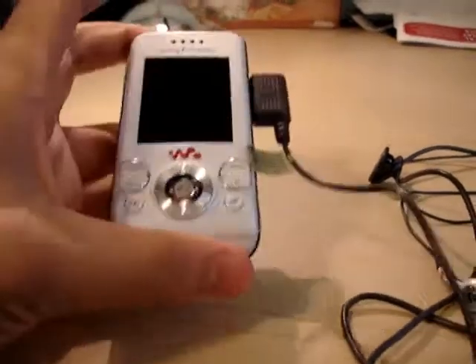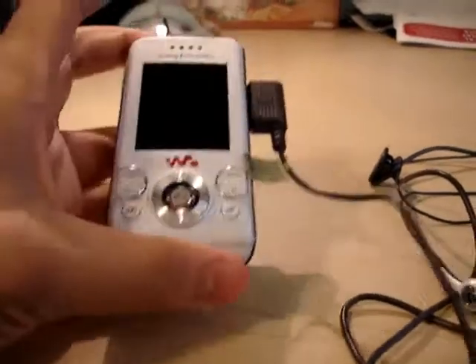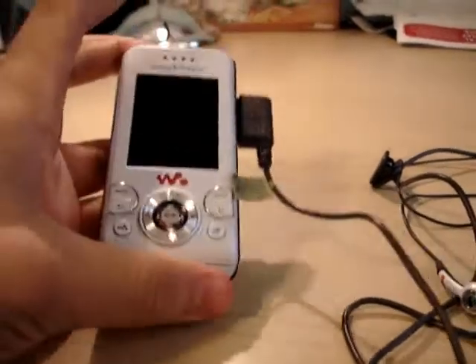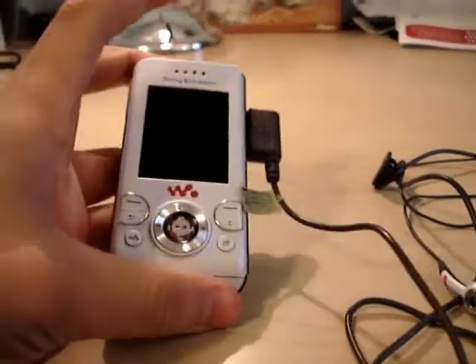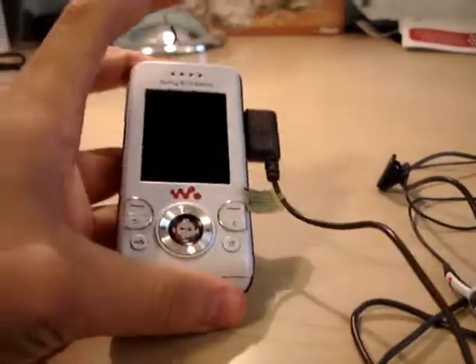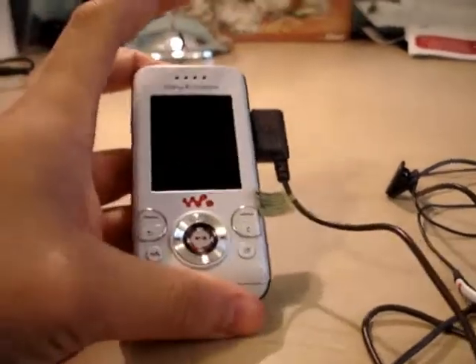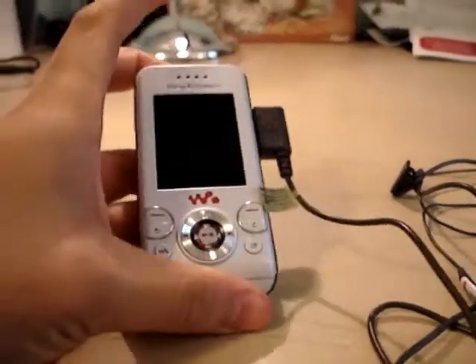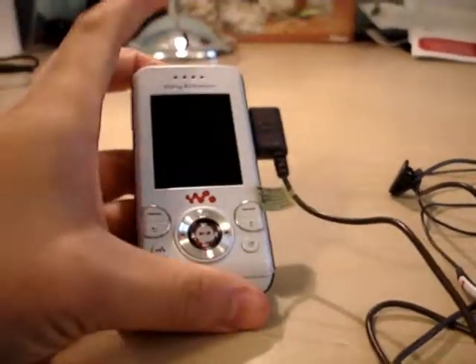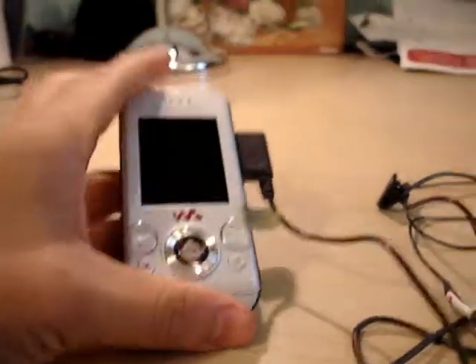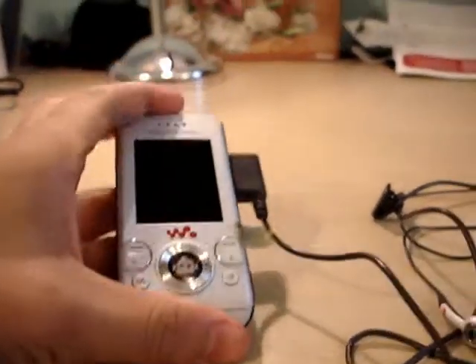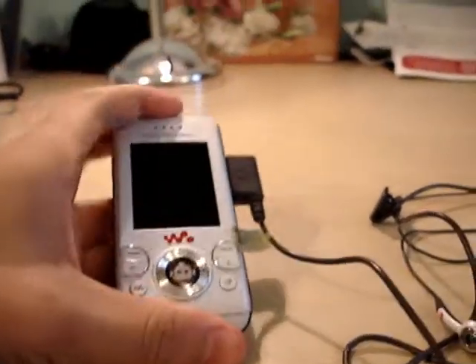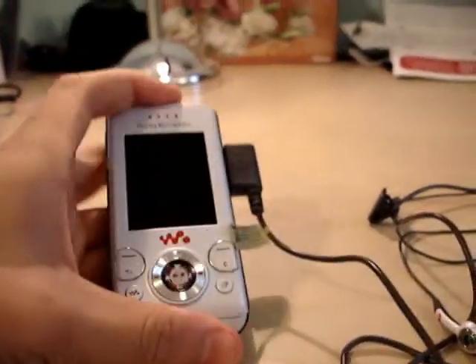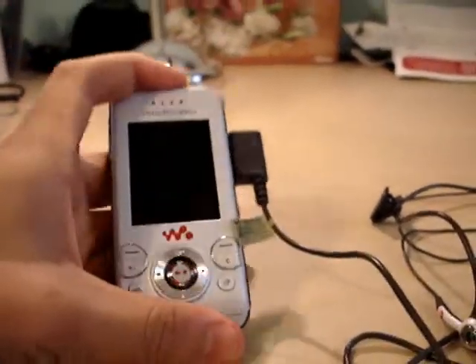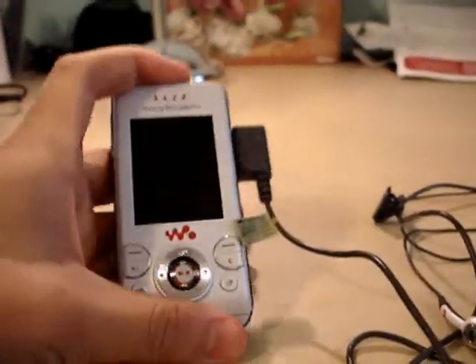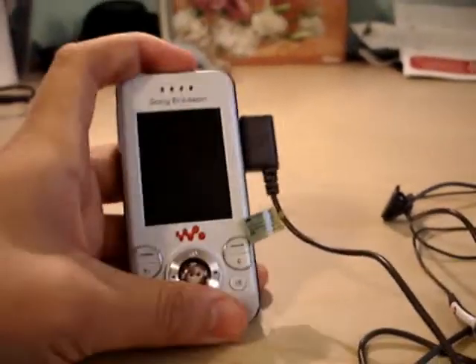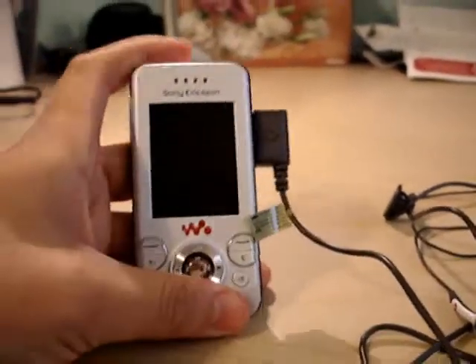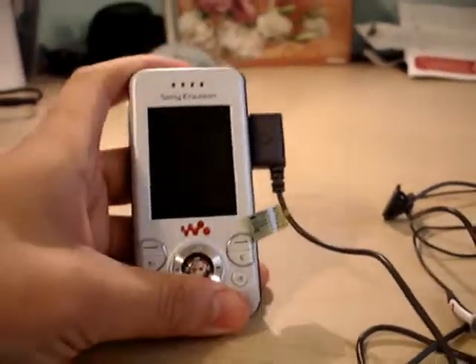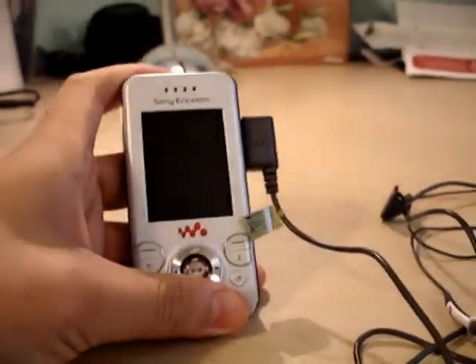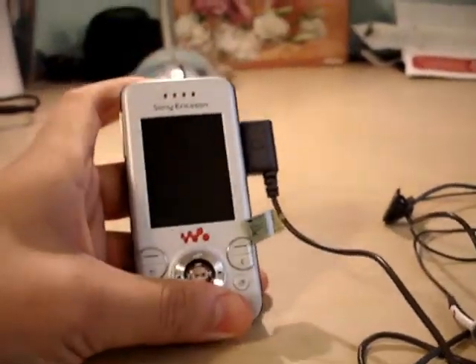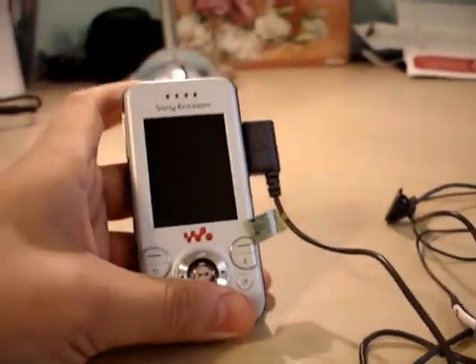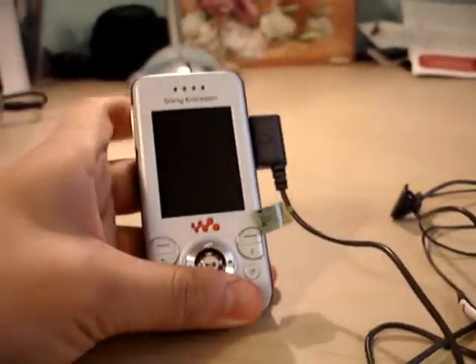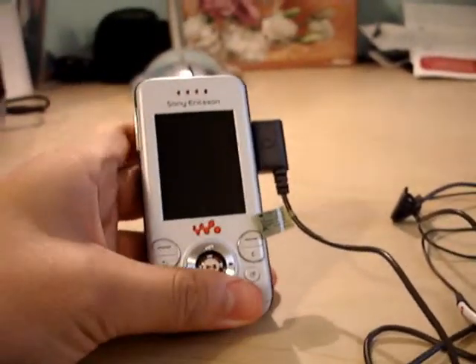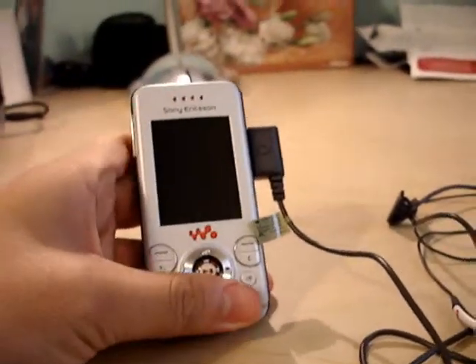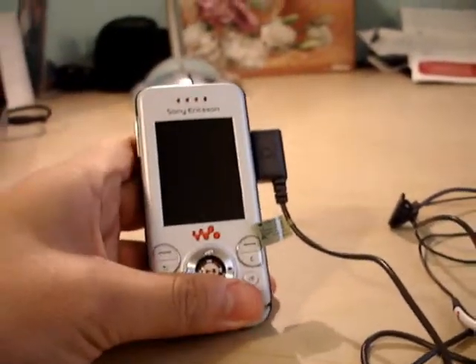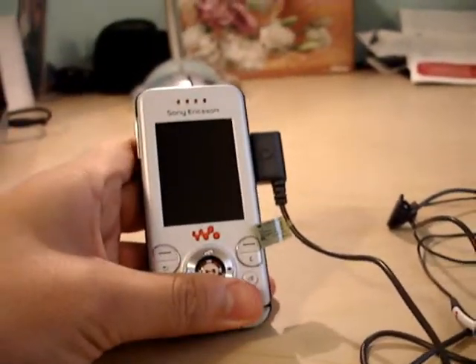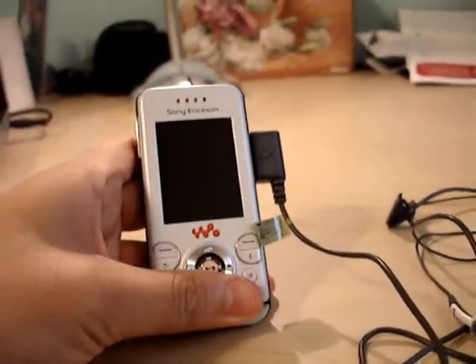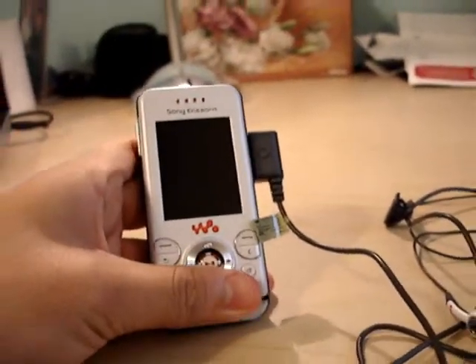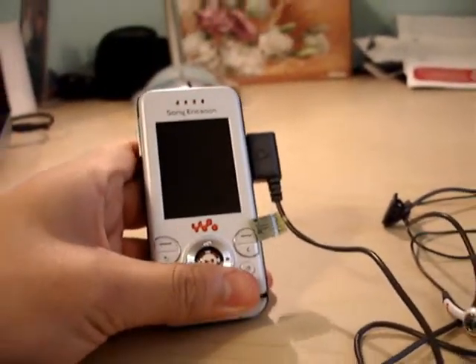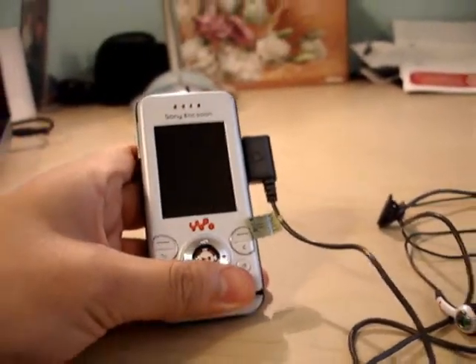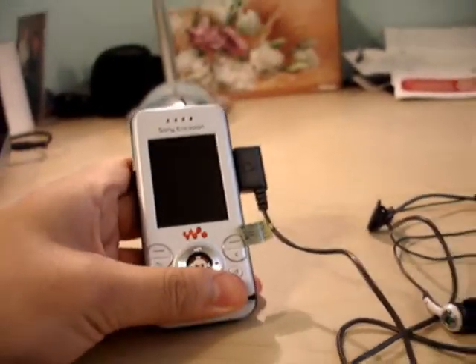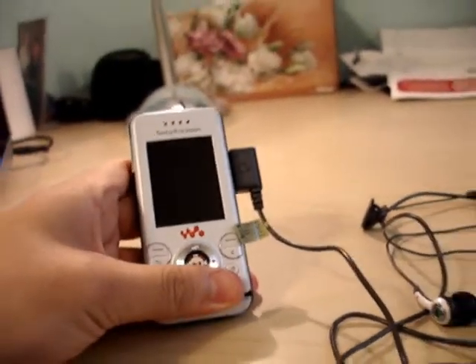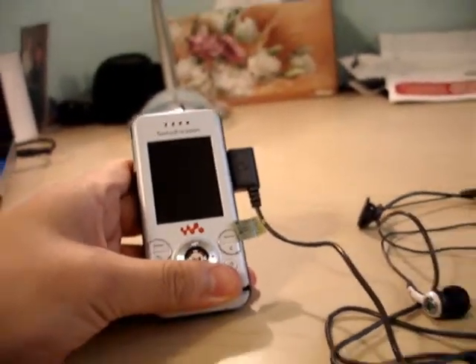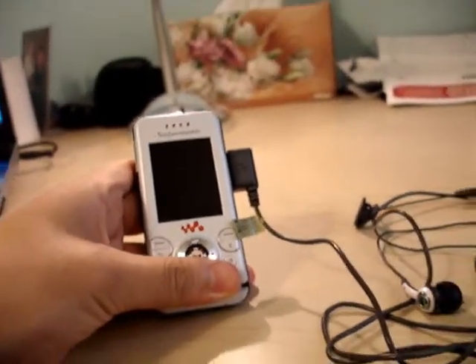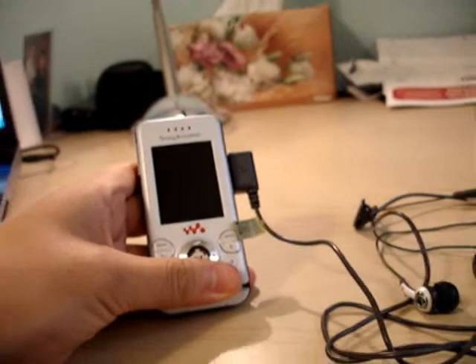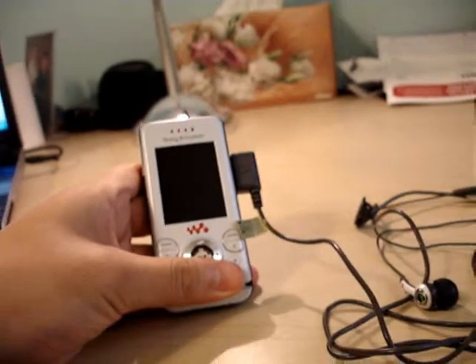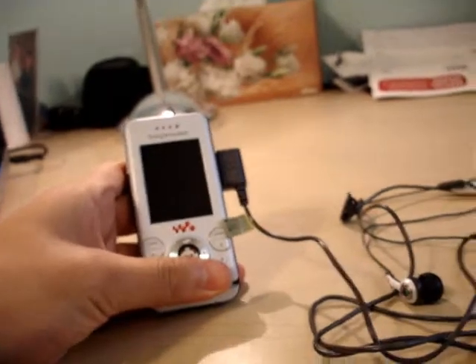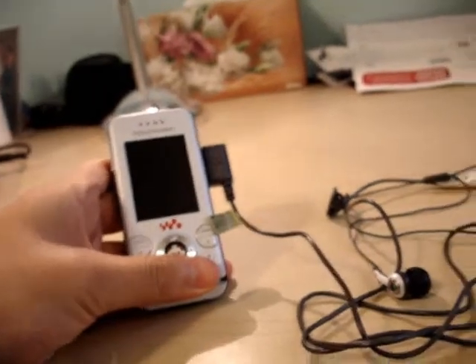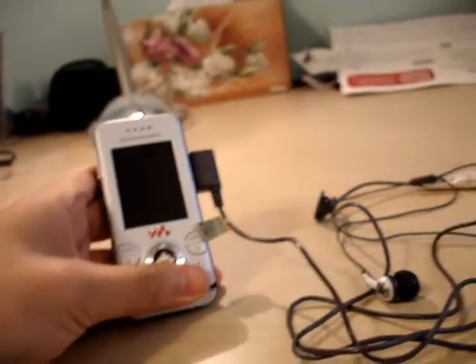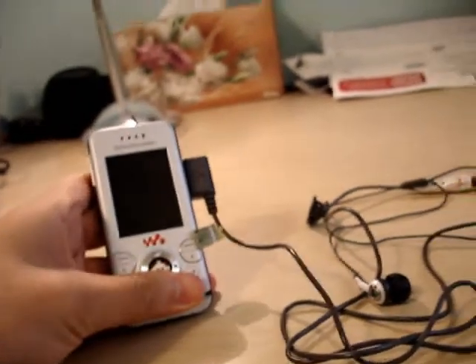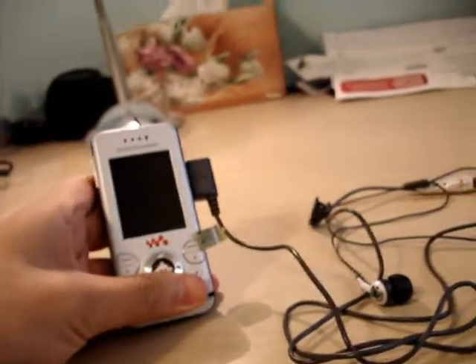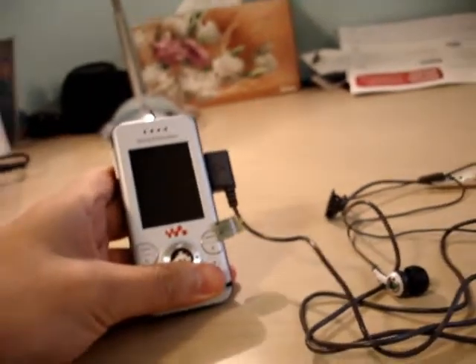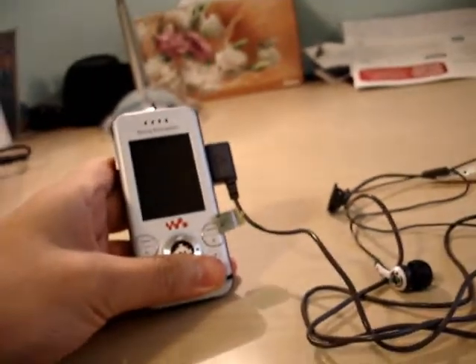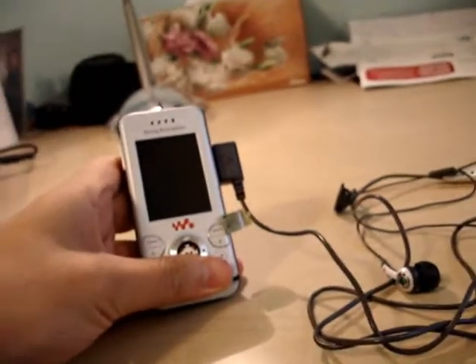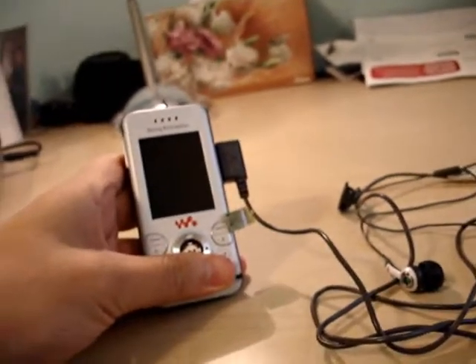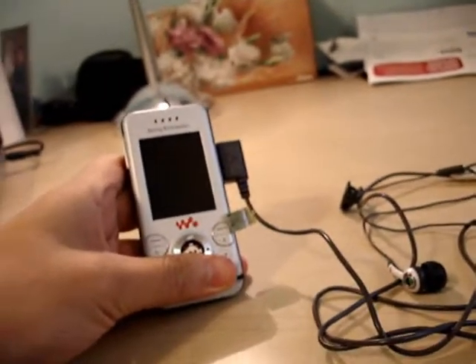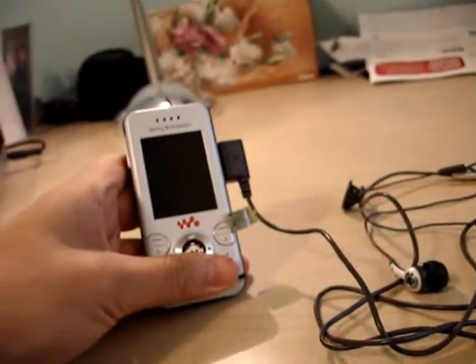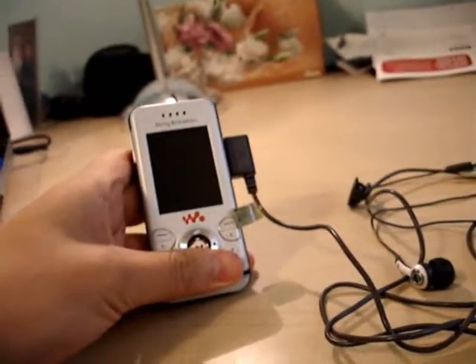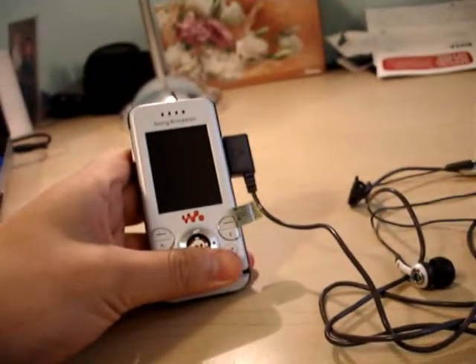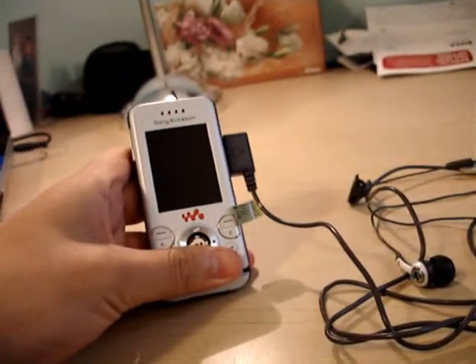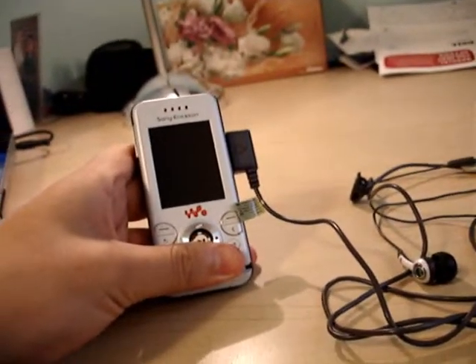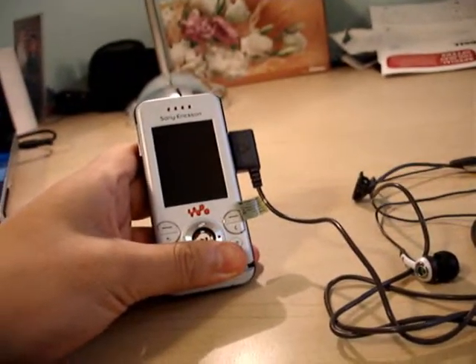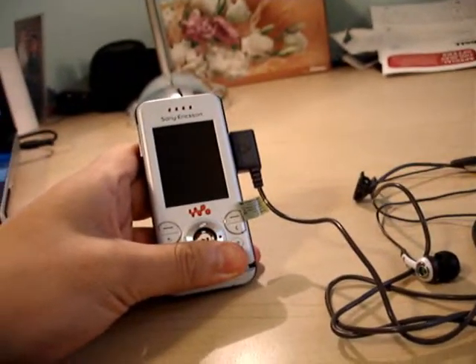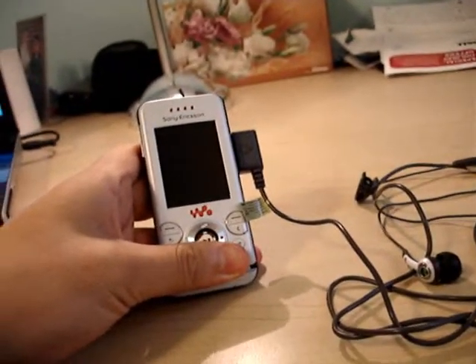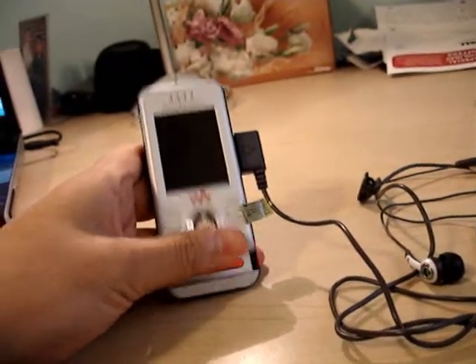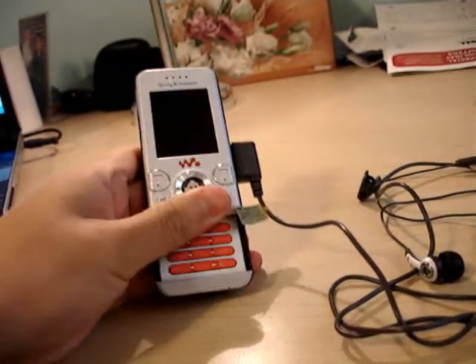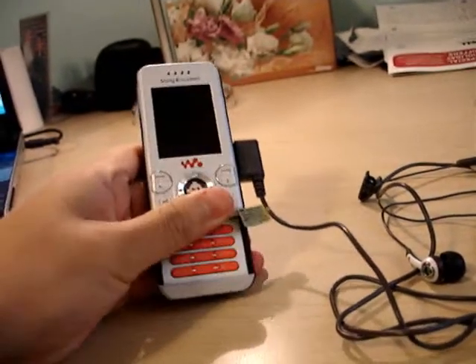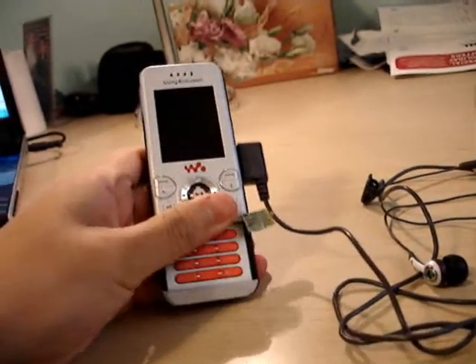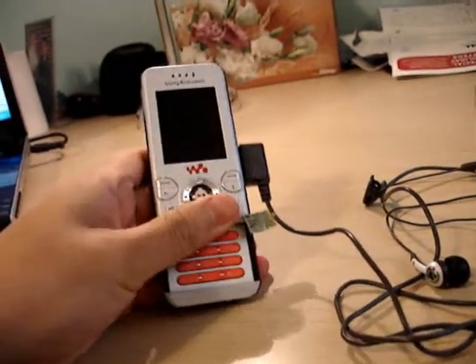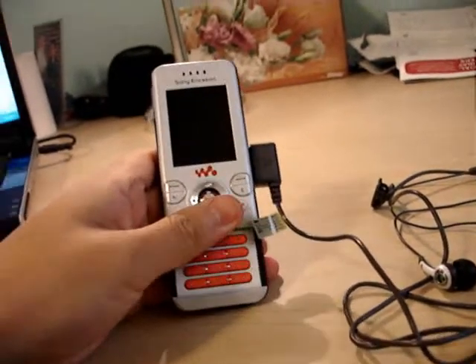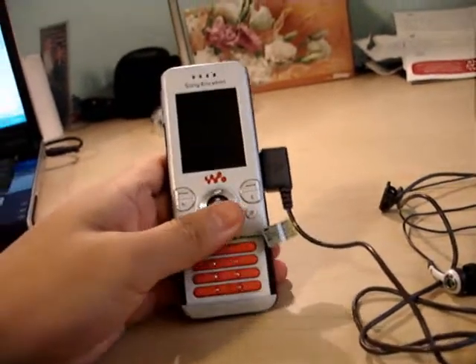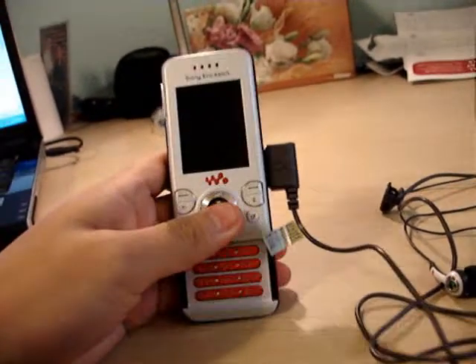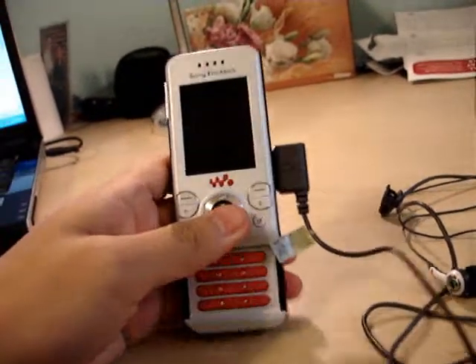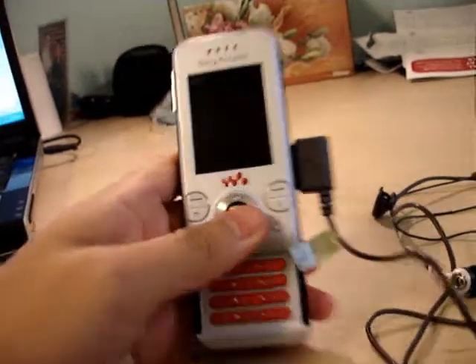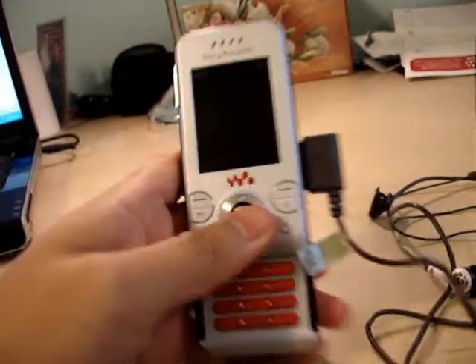Transferring a video takes quite a while — I think it's about half a megabyte per second, which really isn't that fast for USB 2.